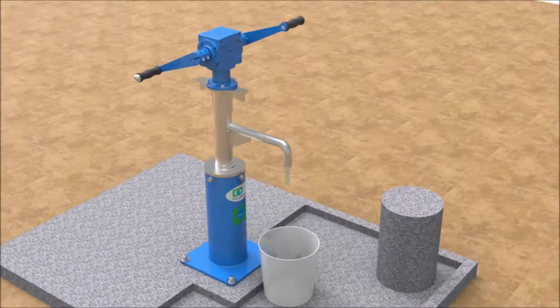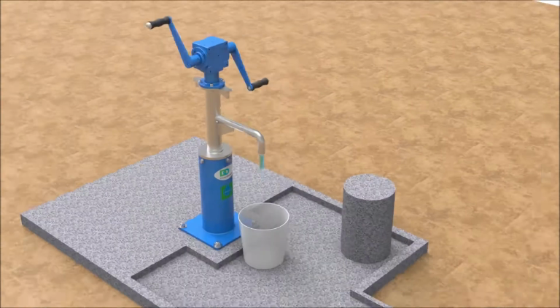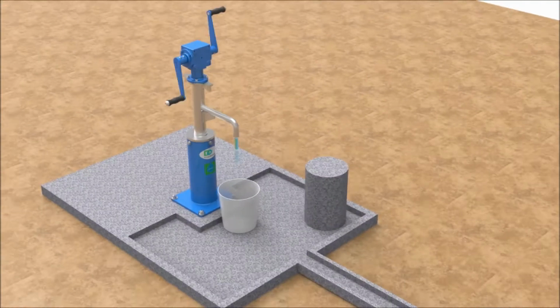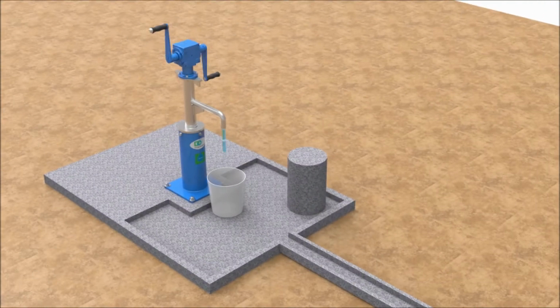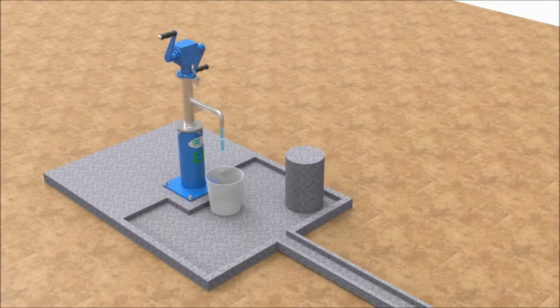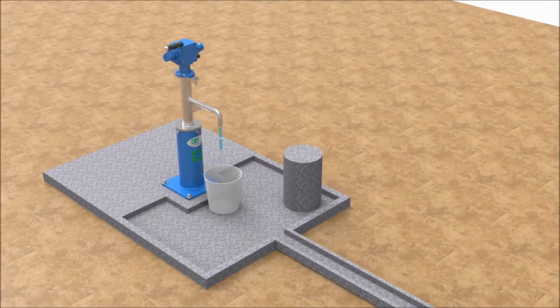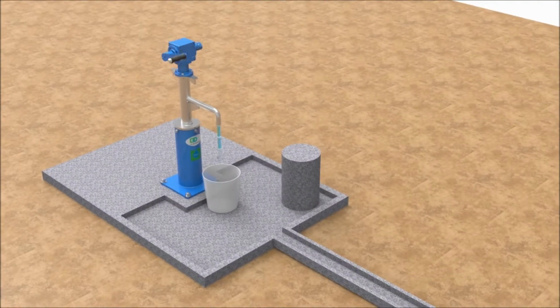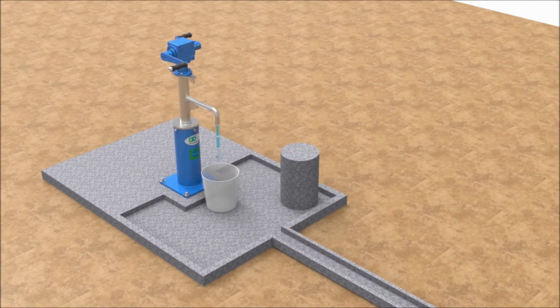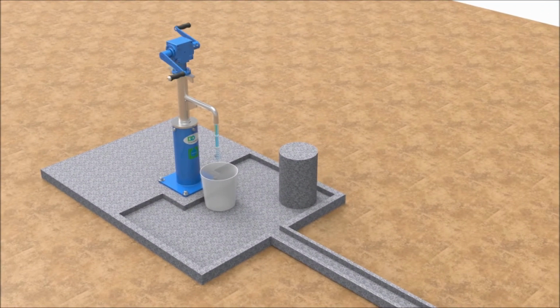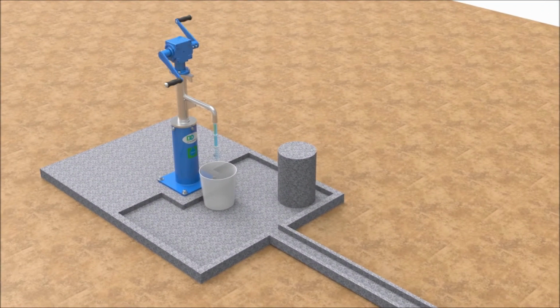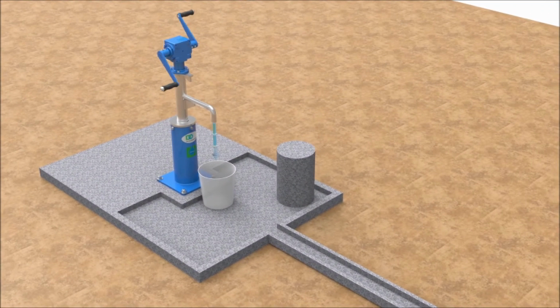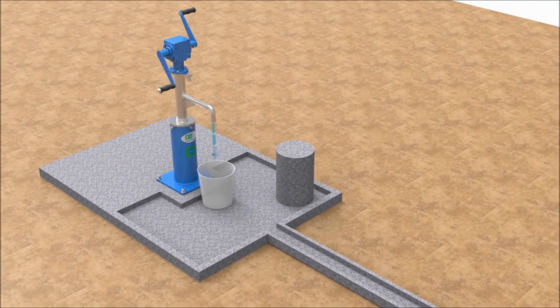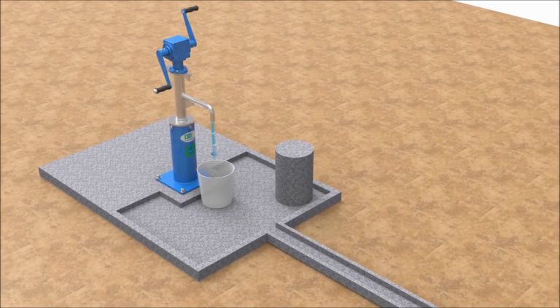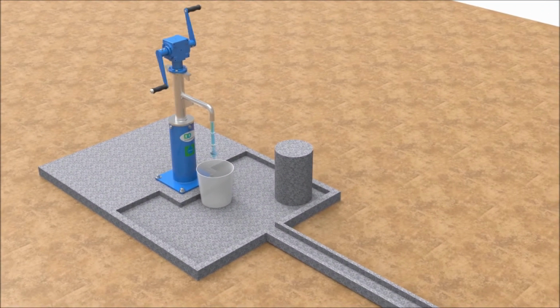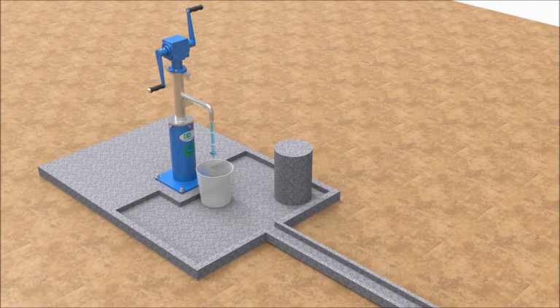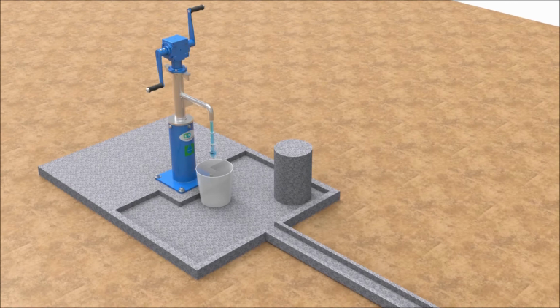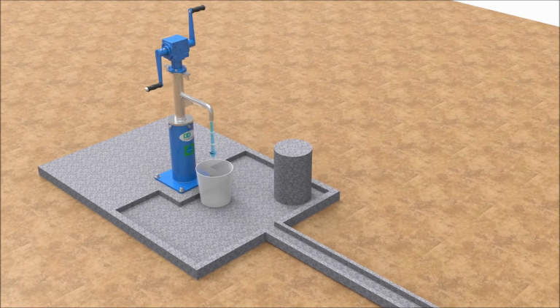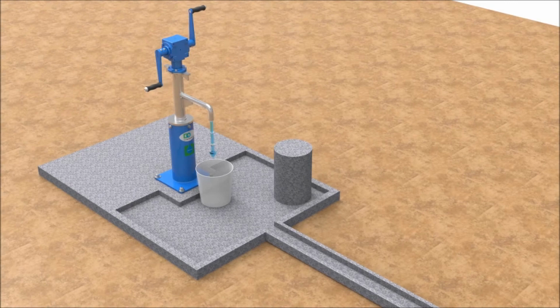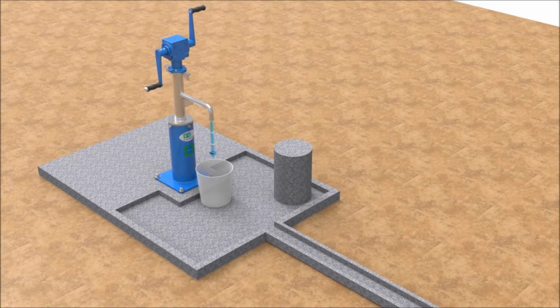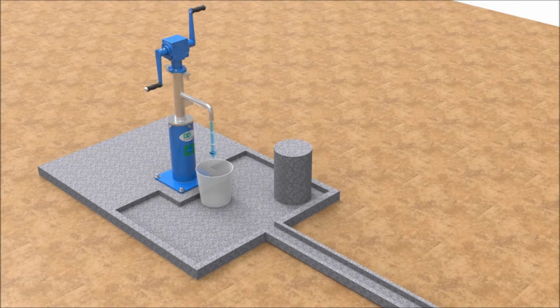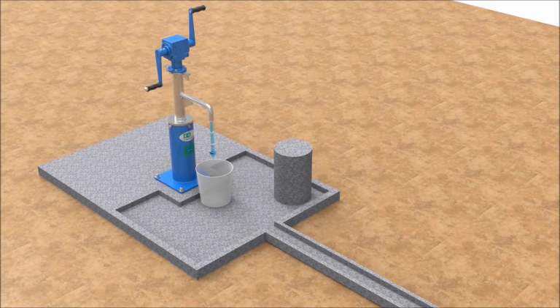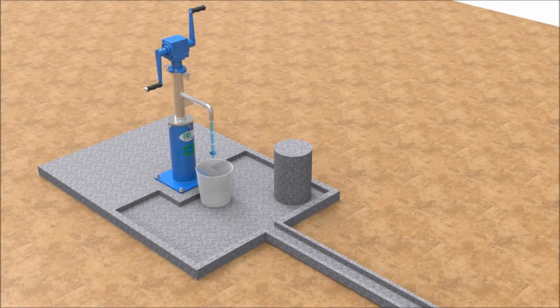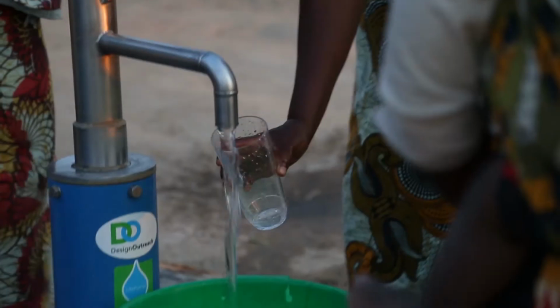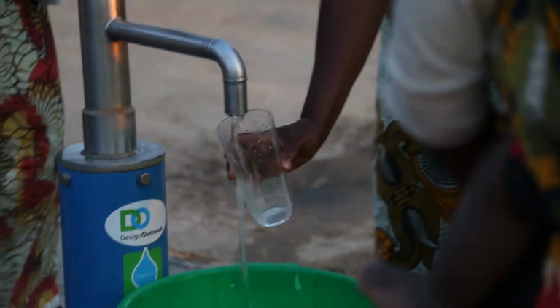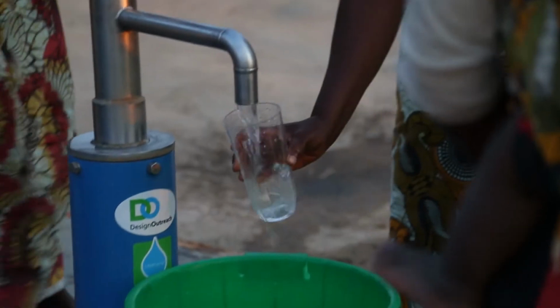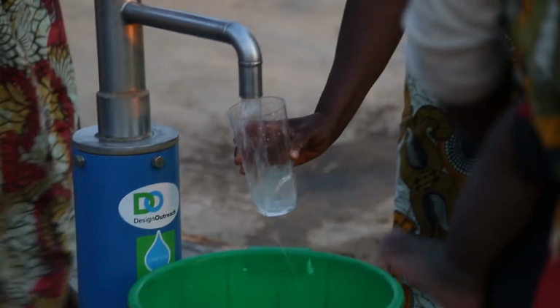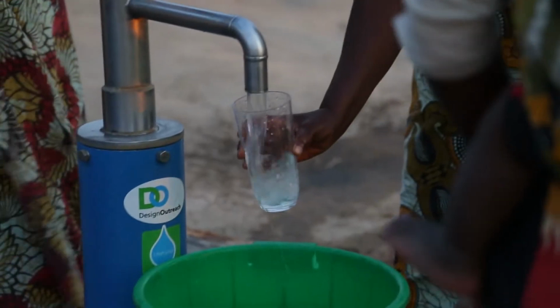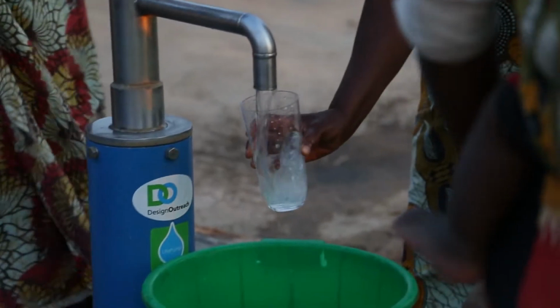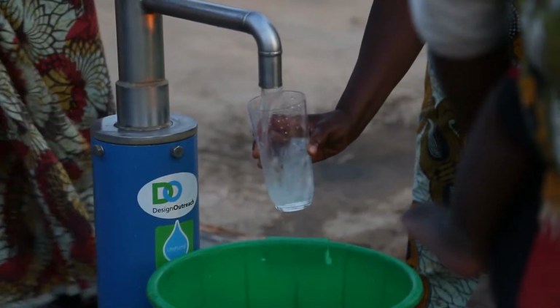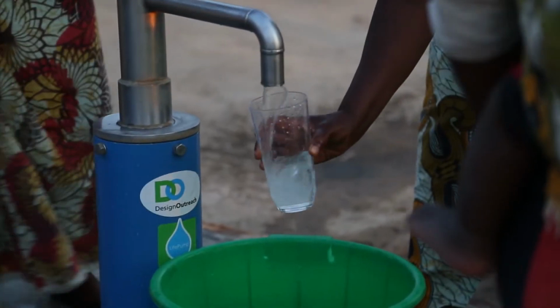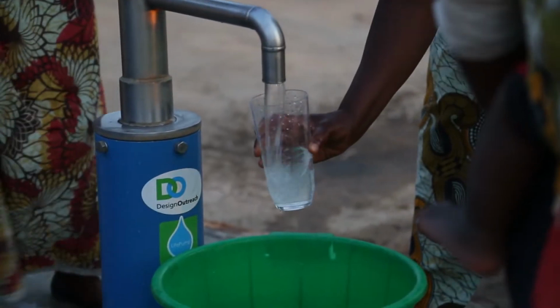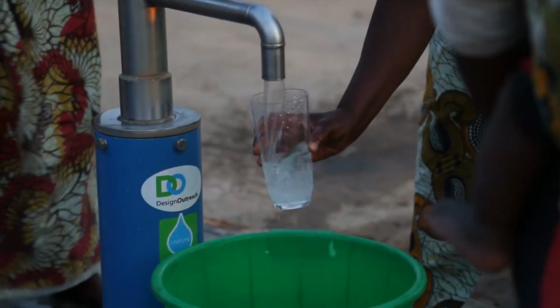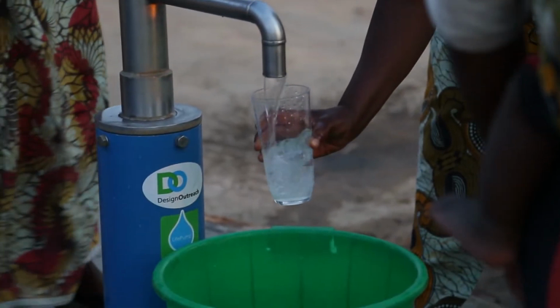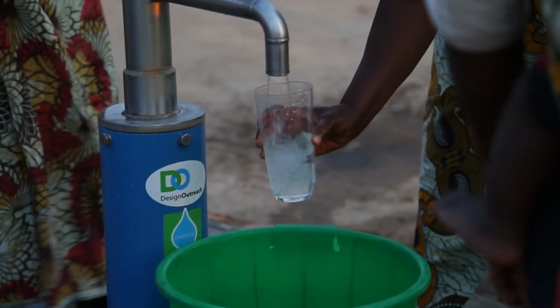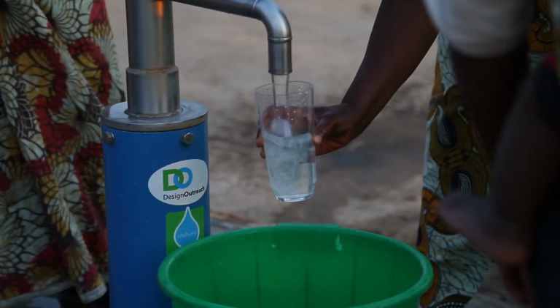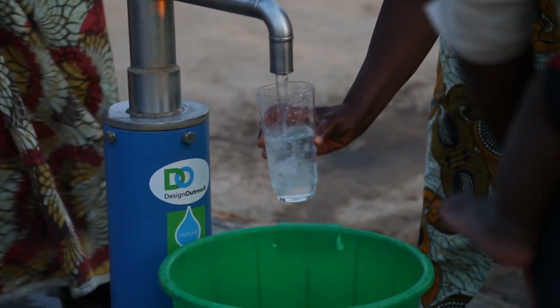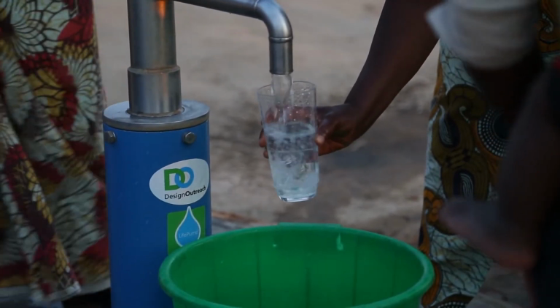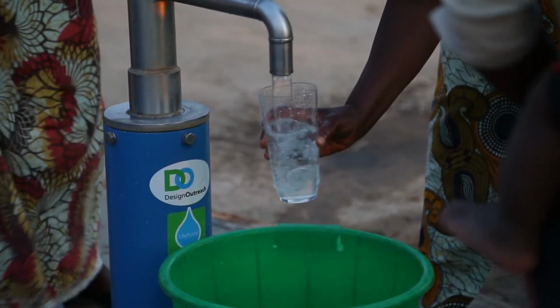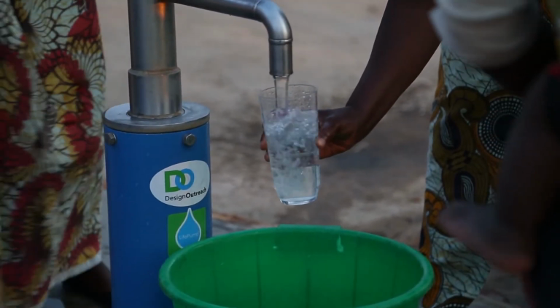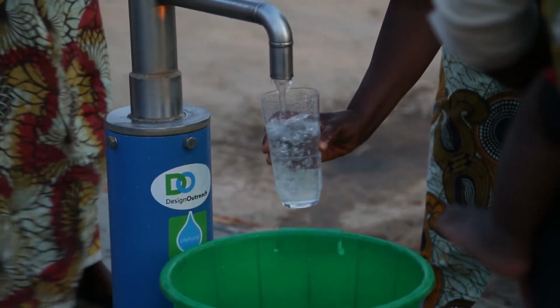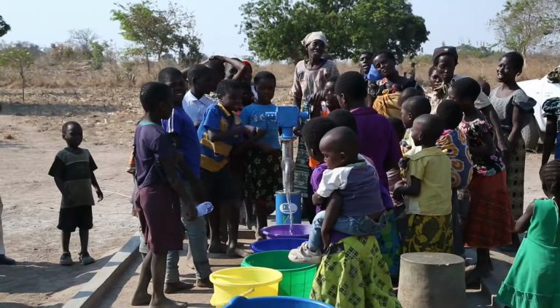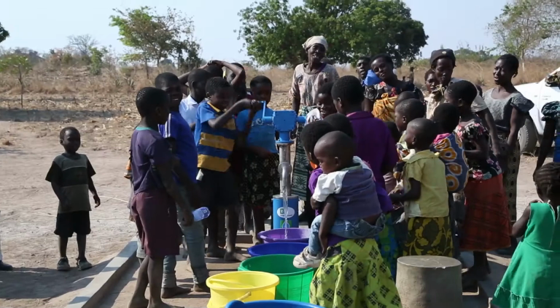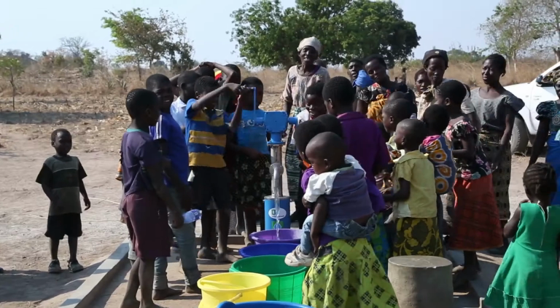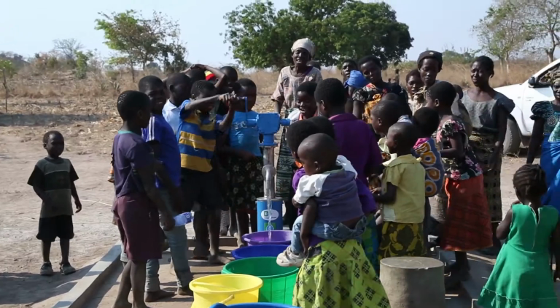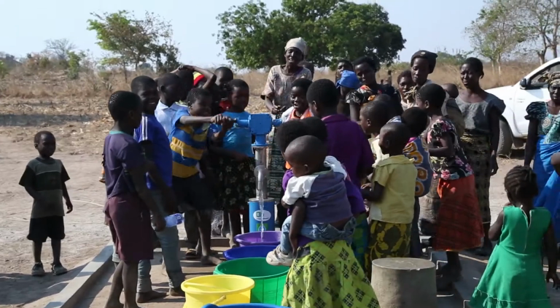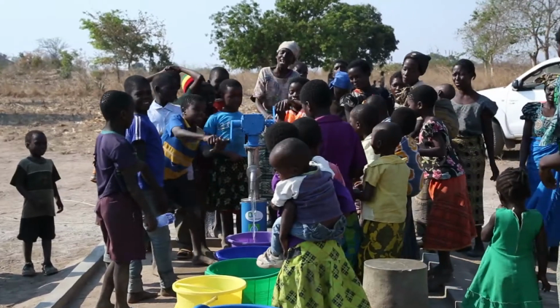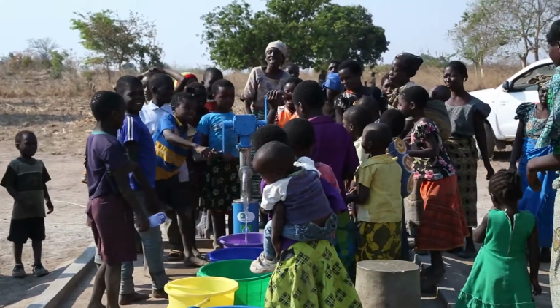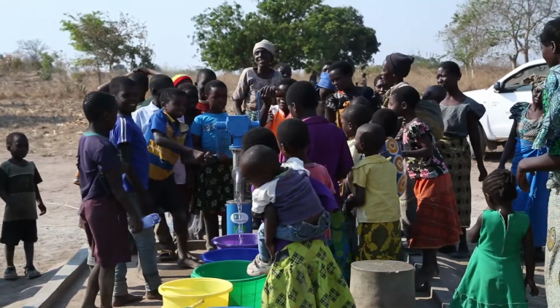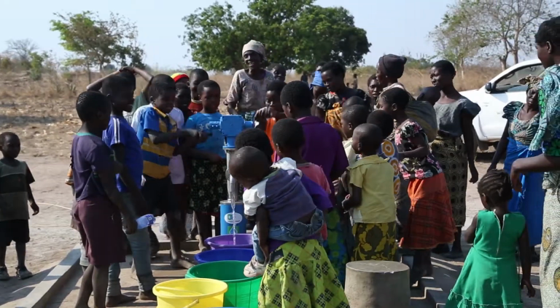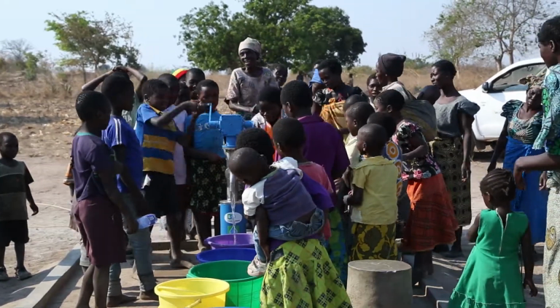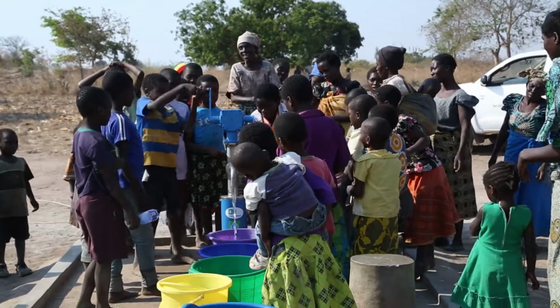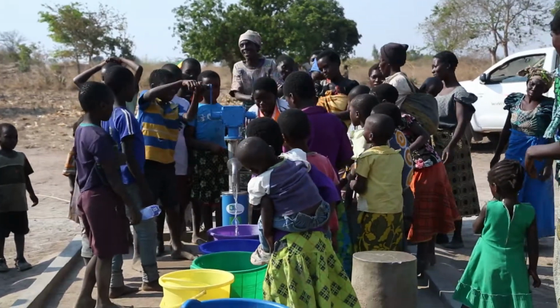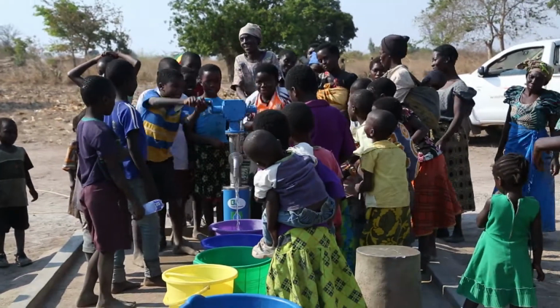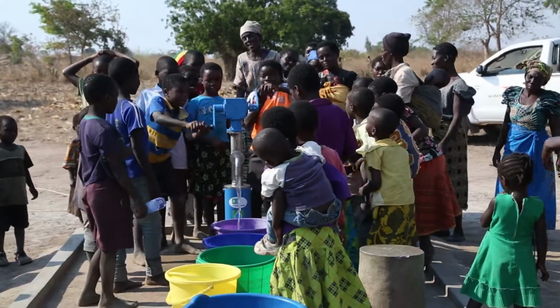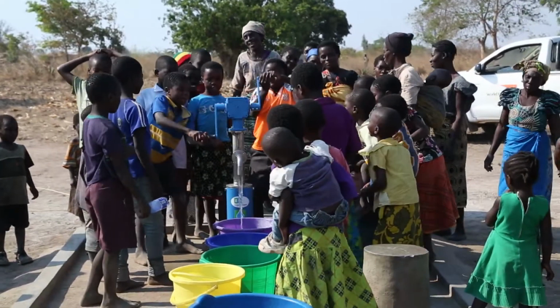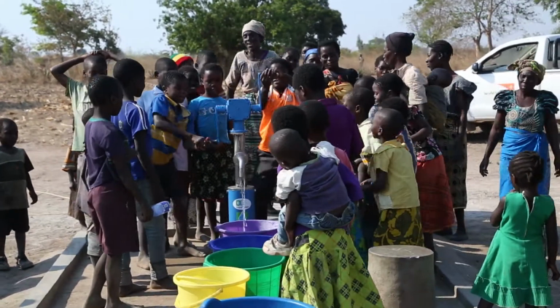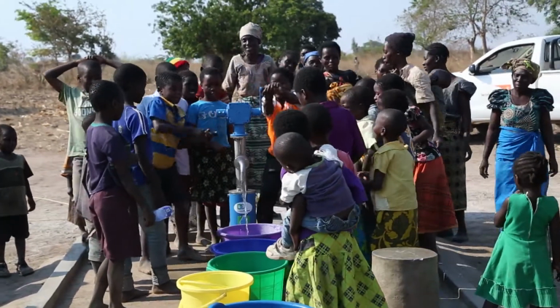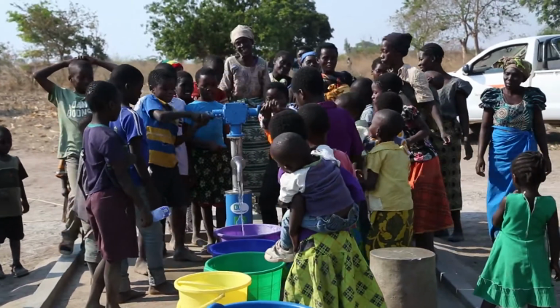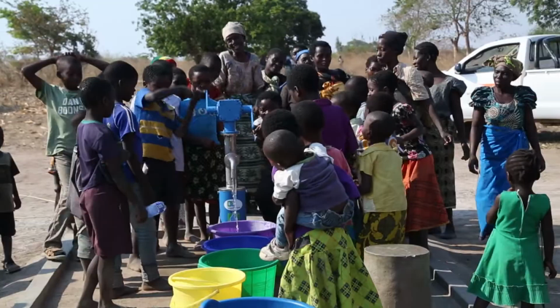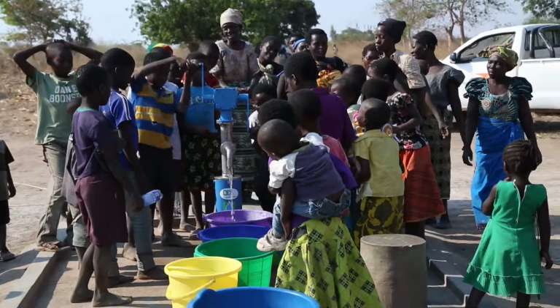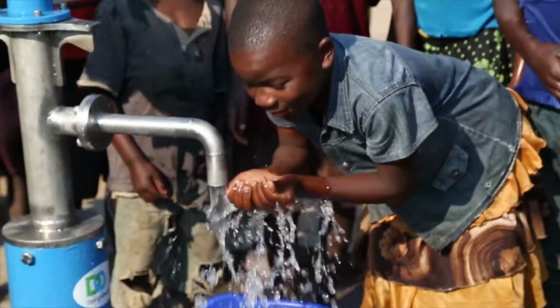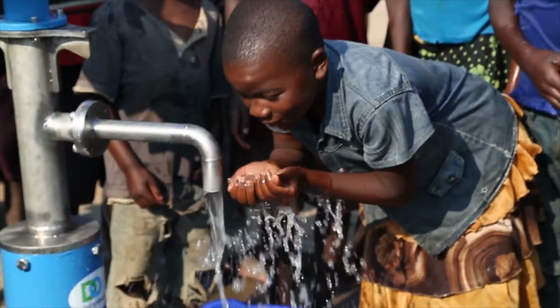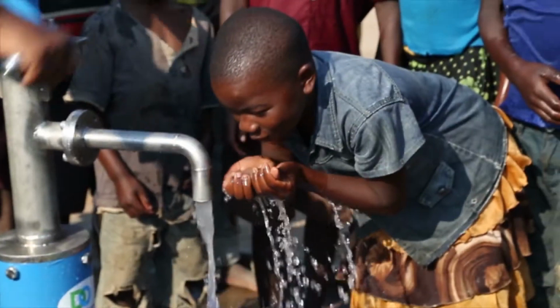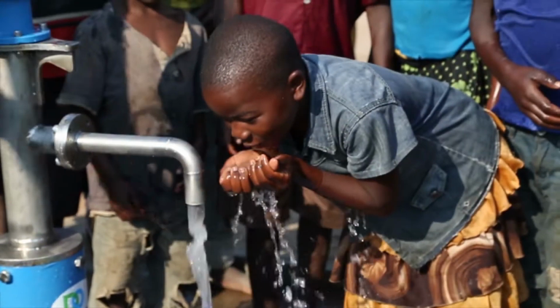Users enjoy a high flow rate of 2.5 gallons per minute, achievable even by children who are often tasked to collect water.